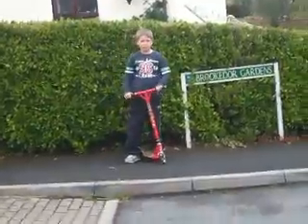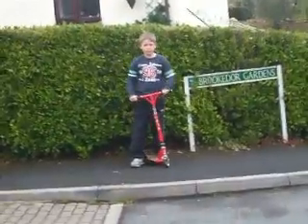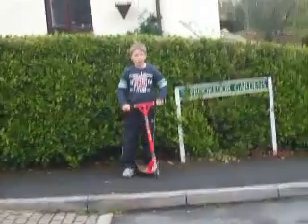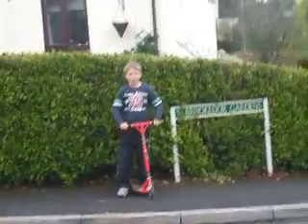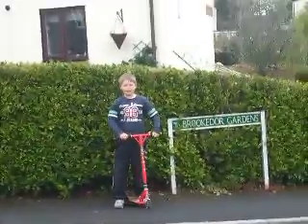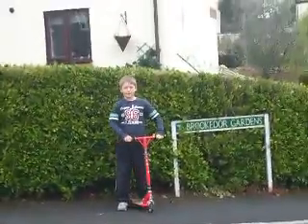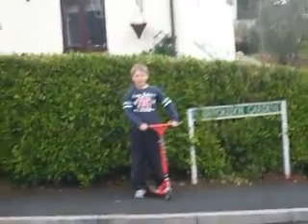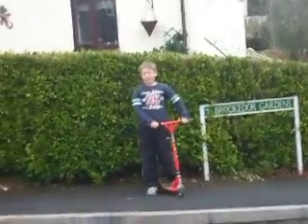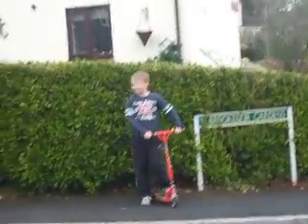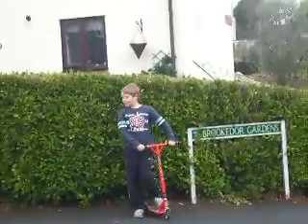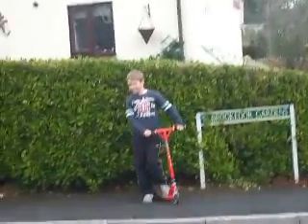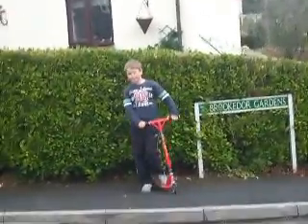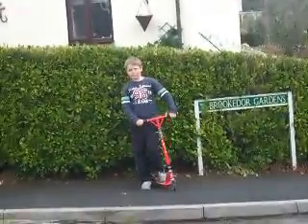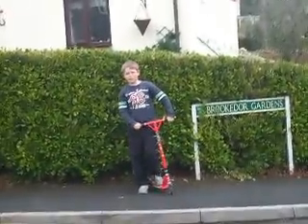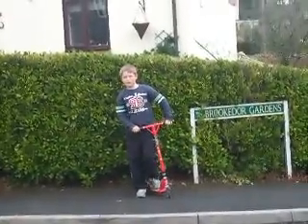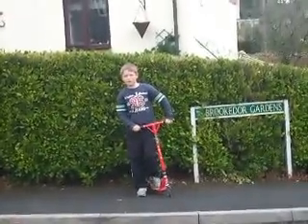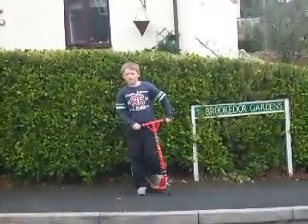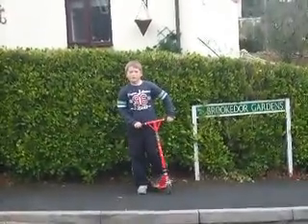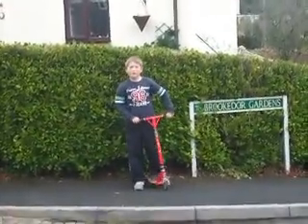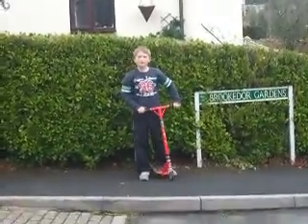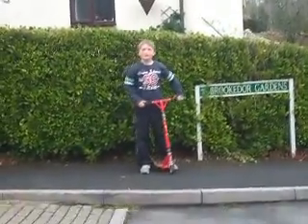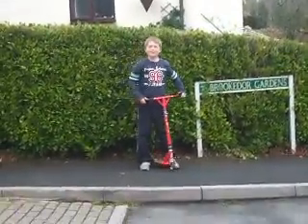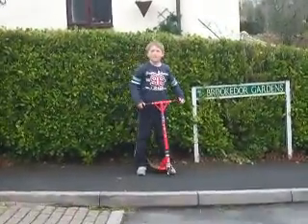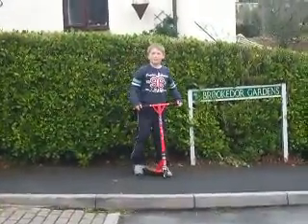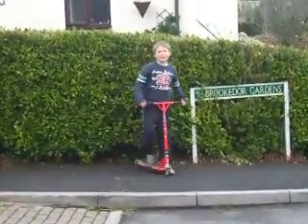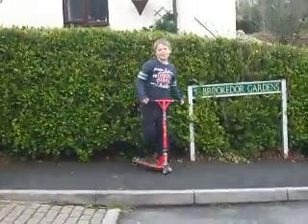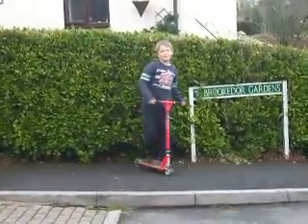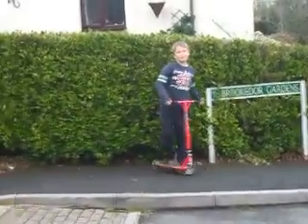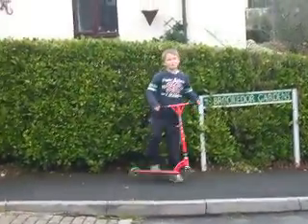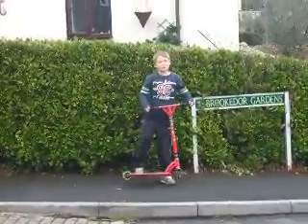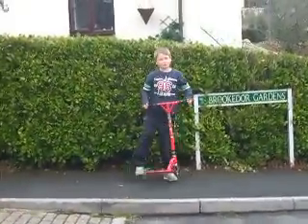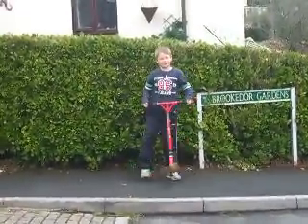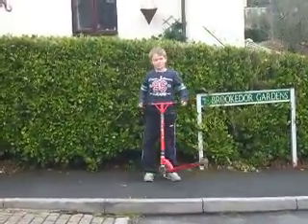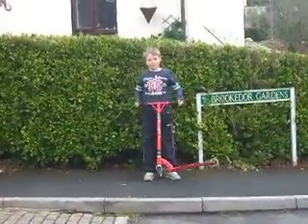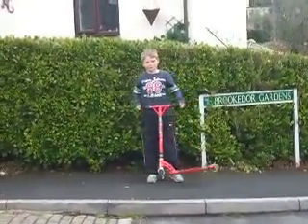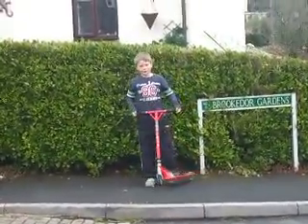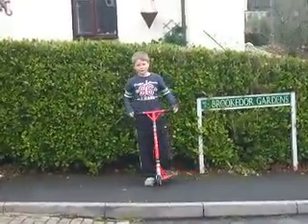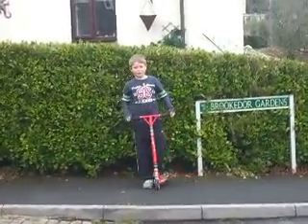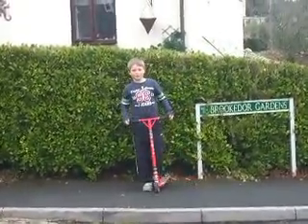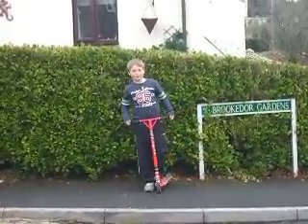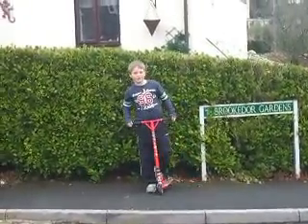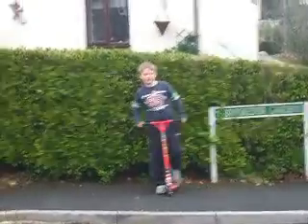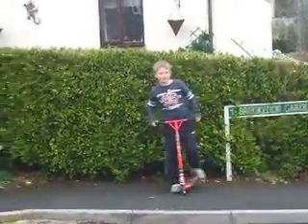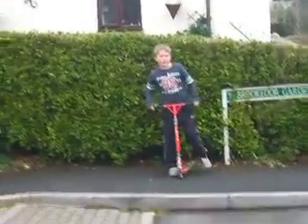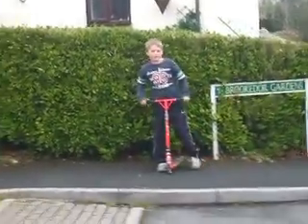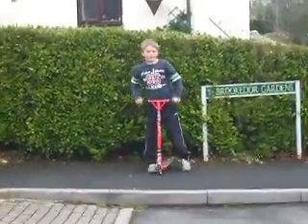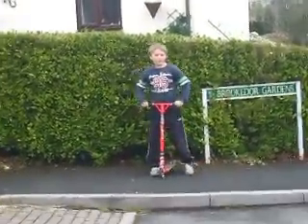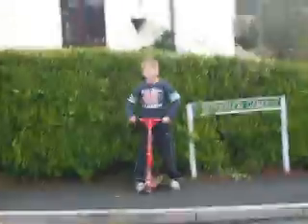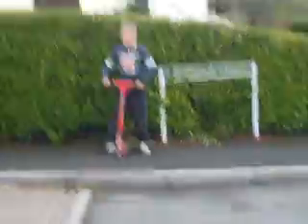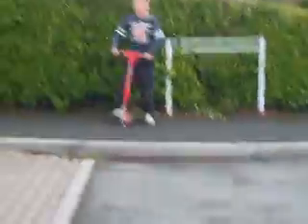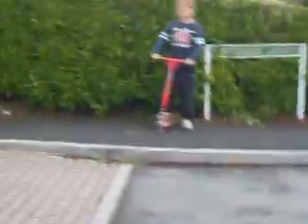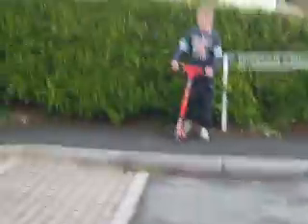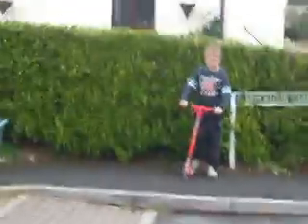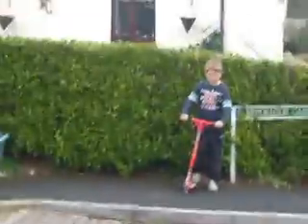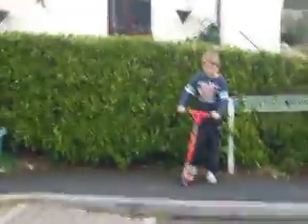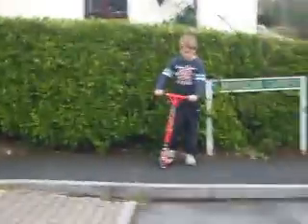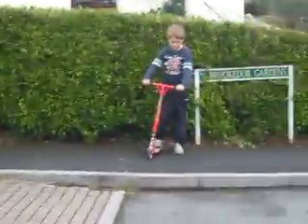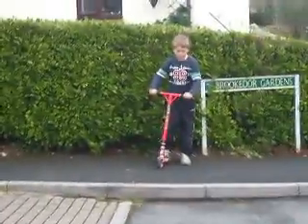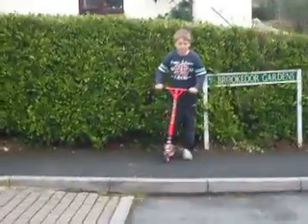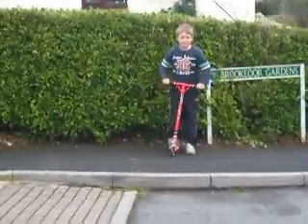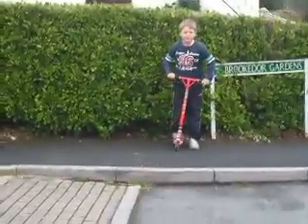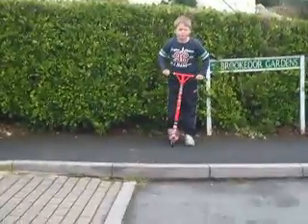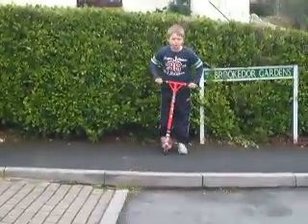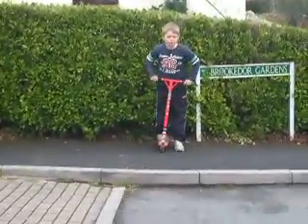Right, this is Jacob Roberts' scooter tricks. First, I'm going to stall.